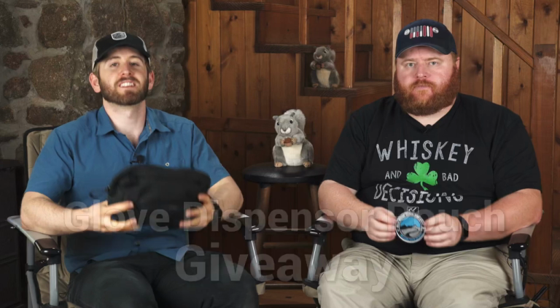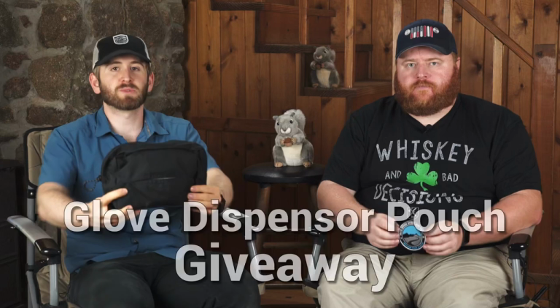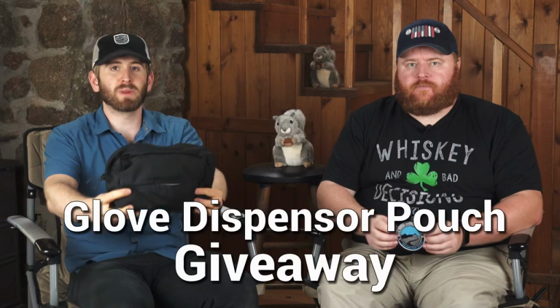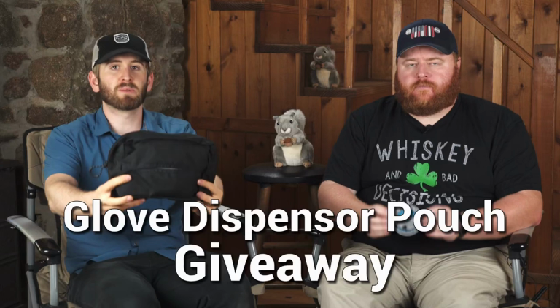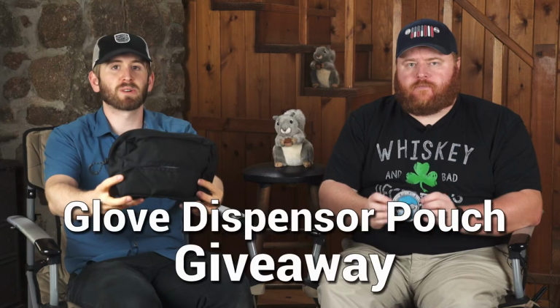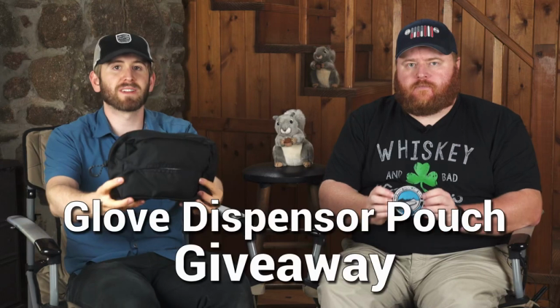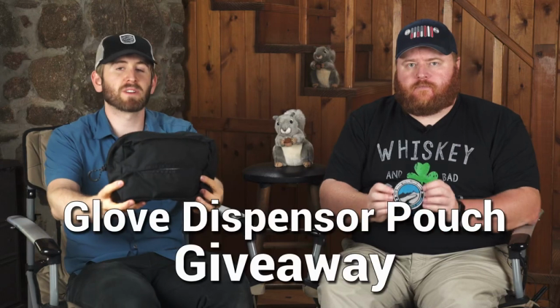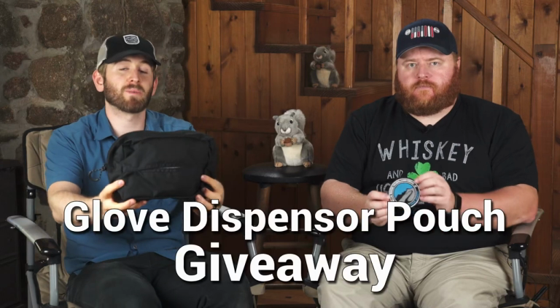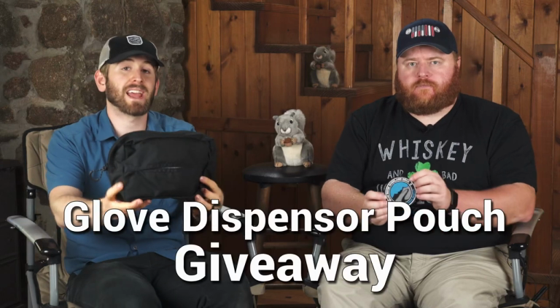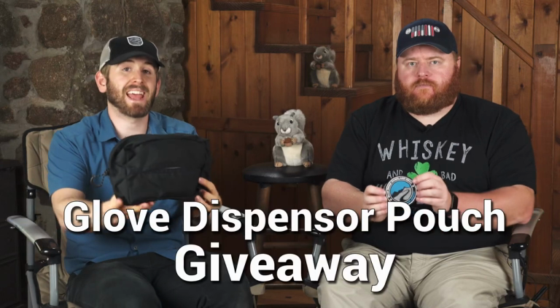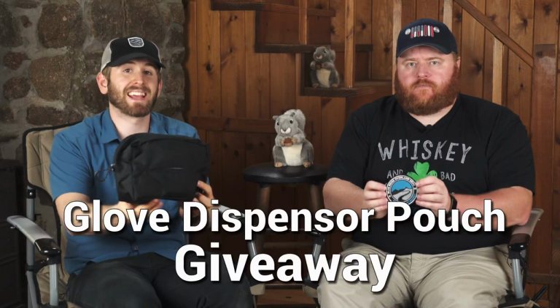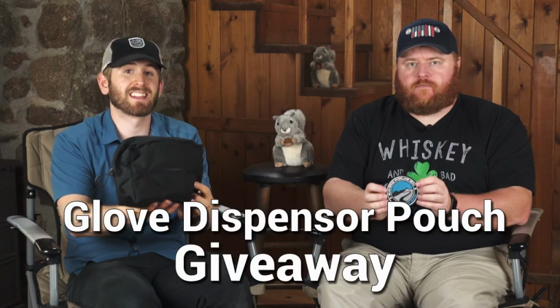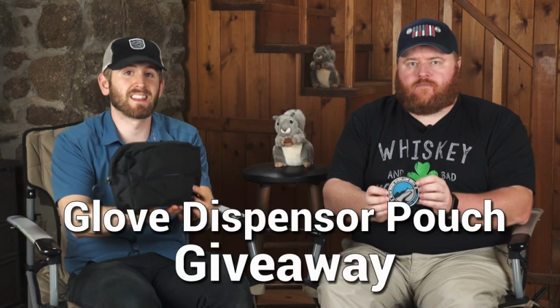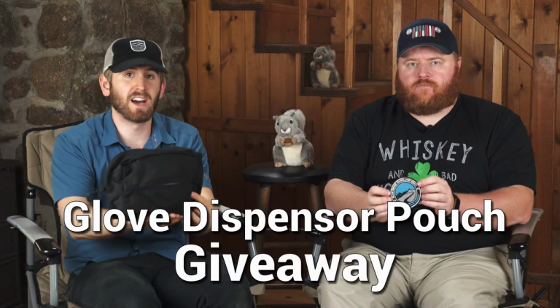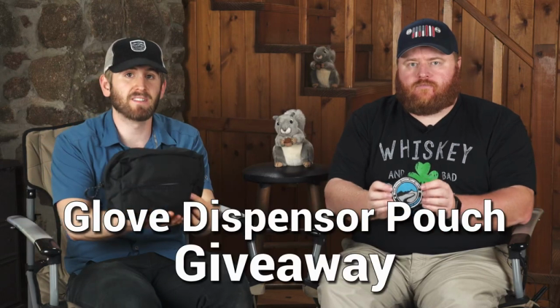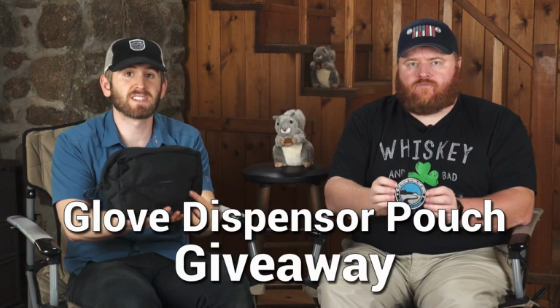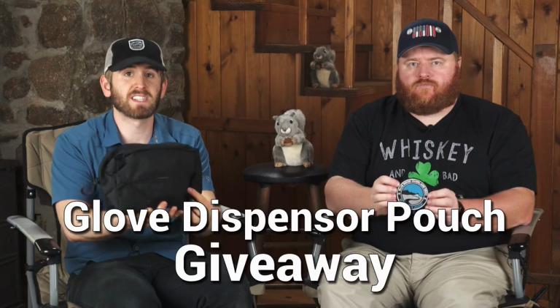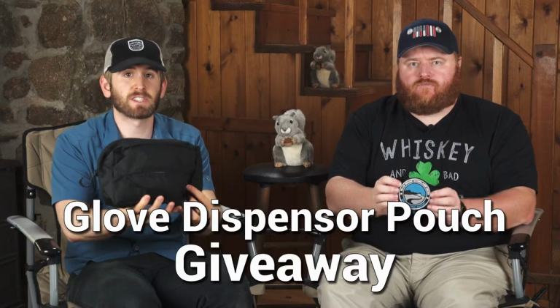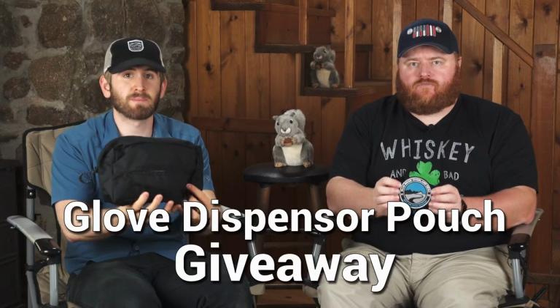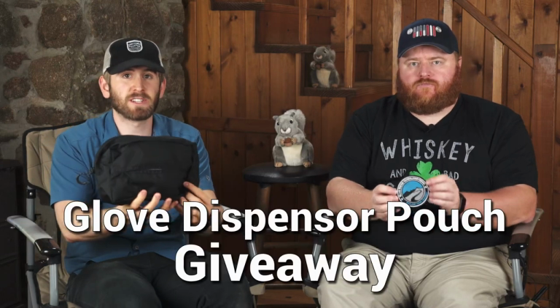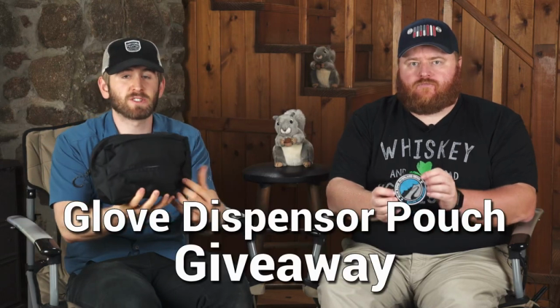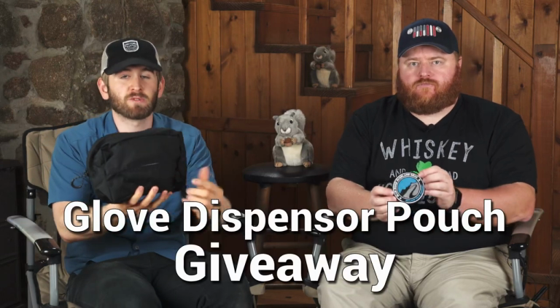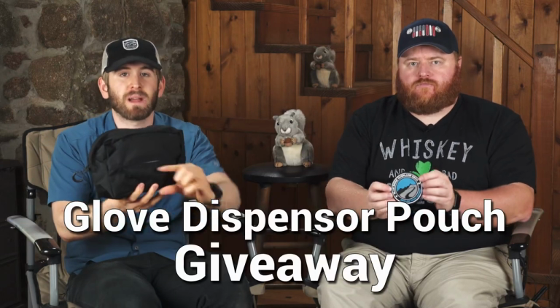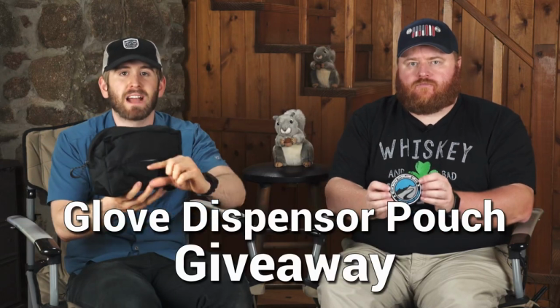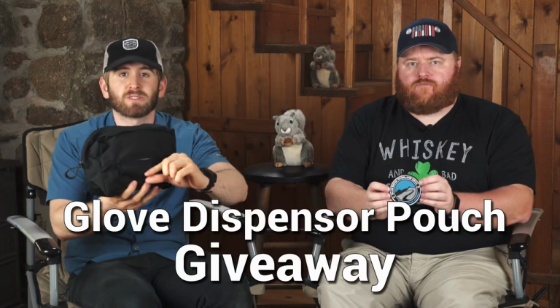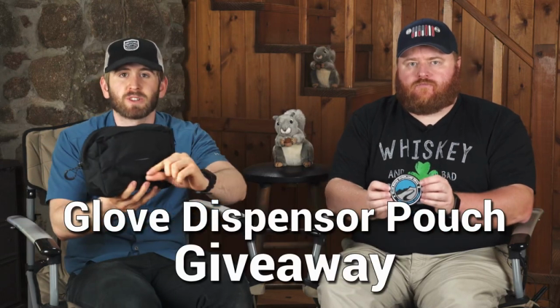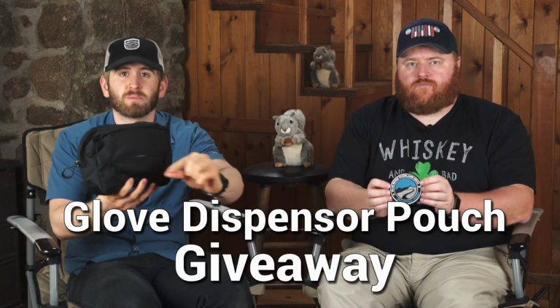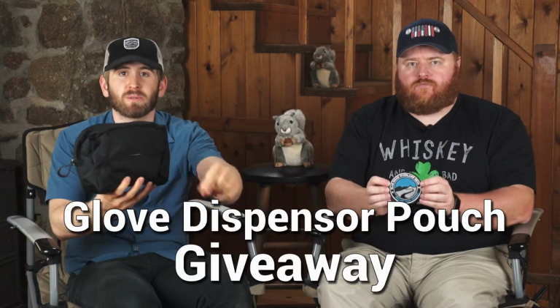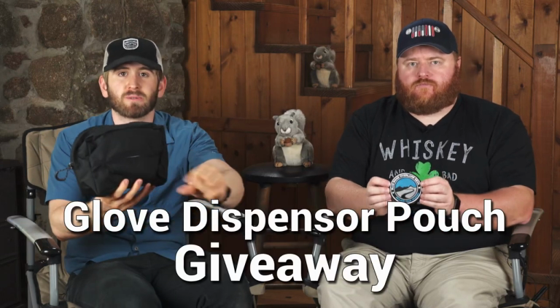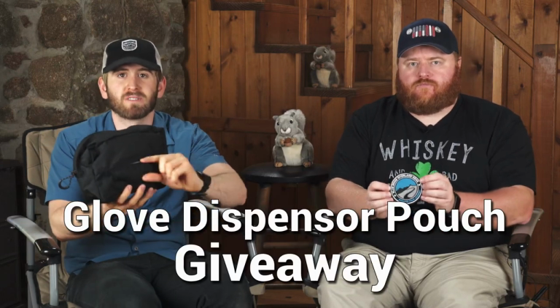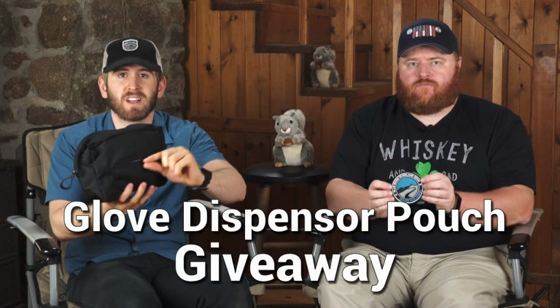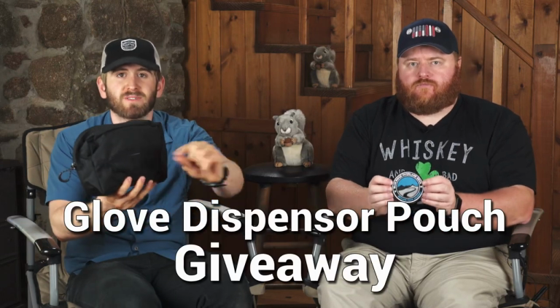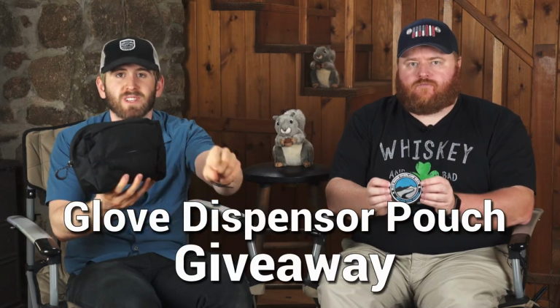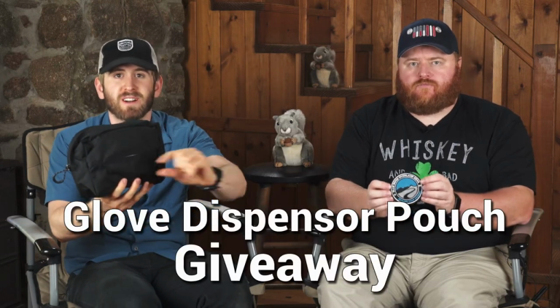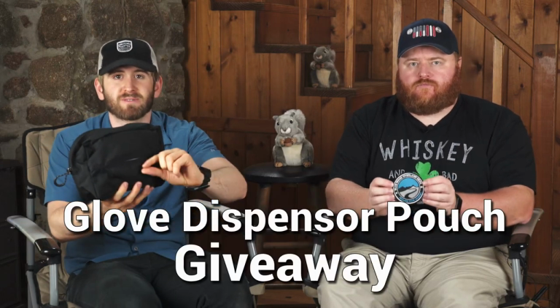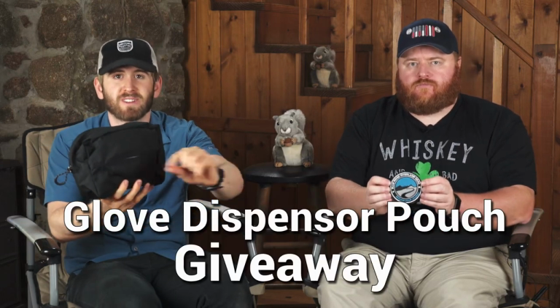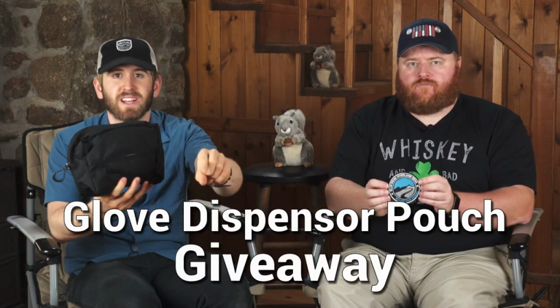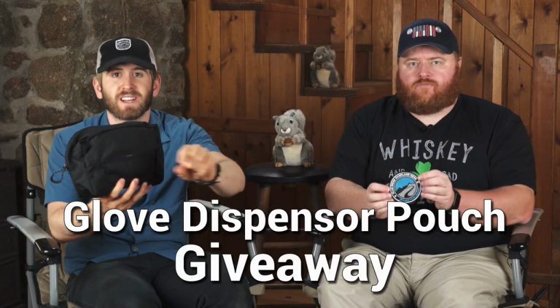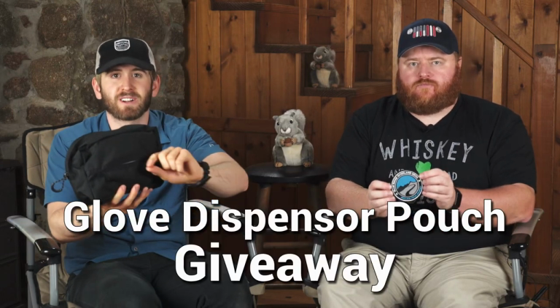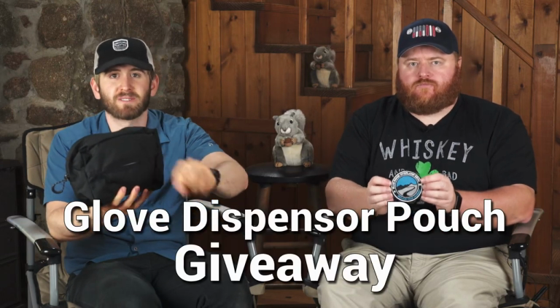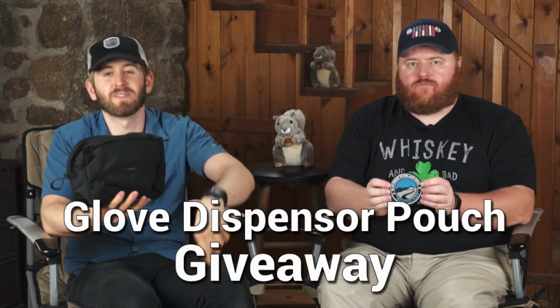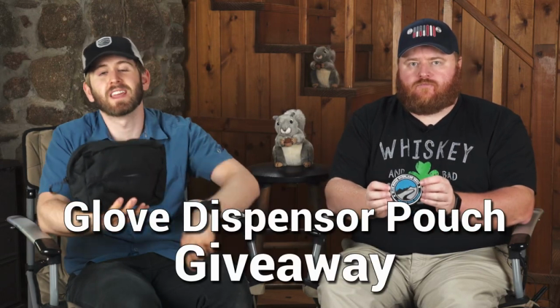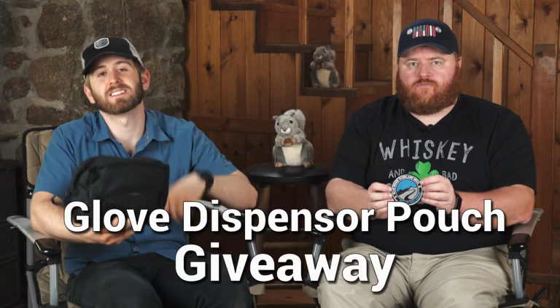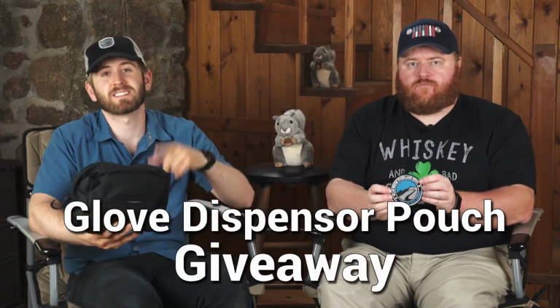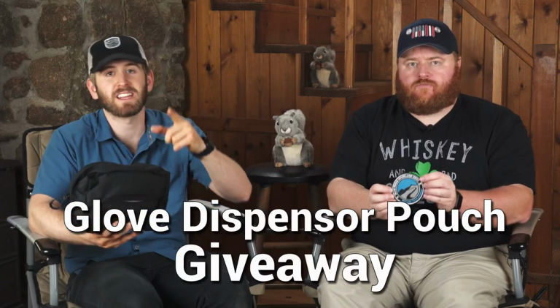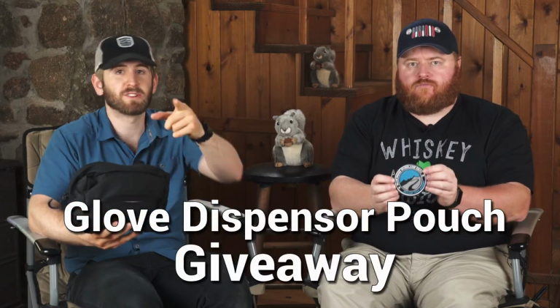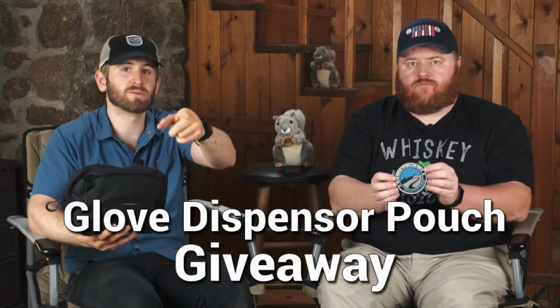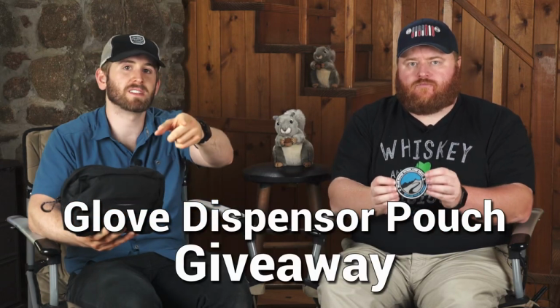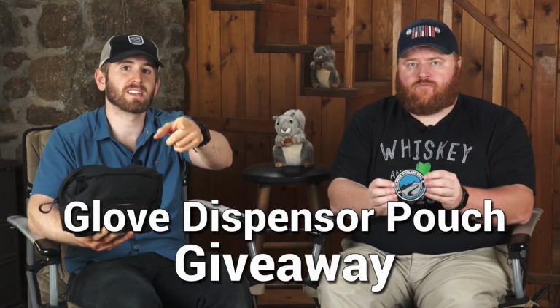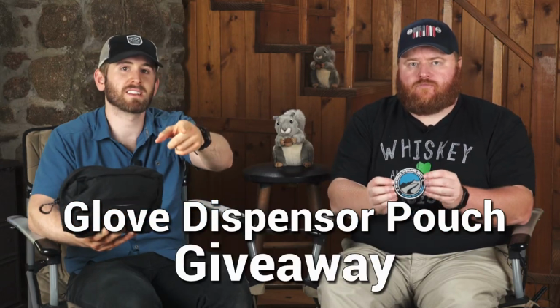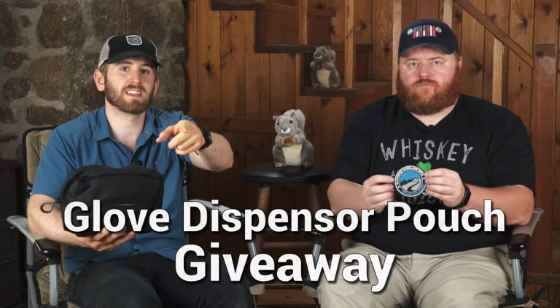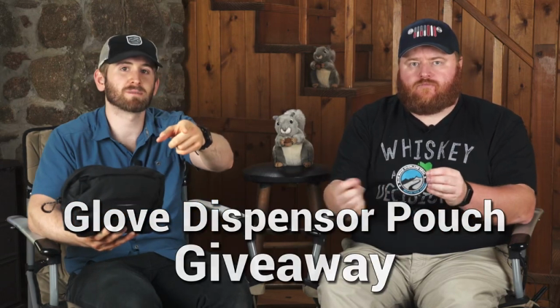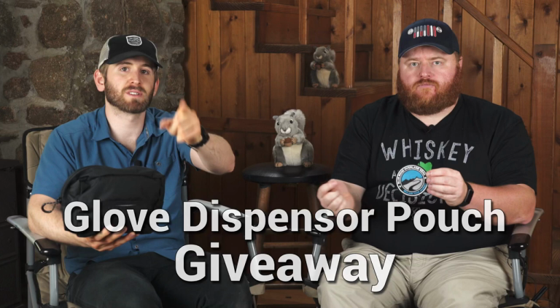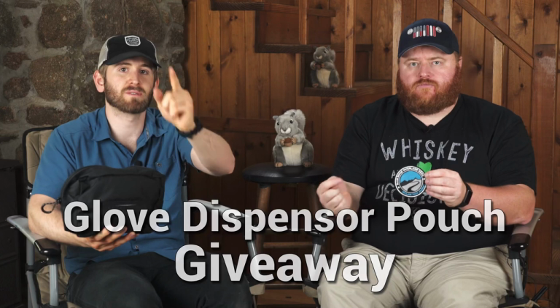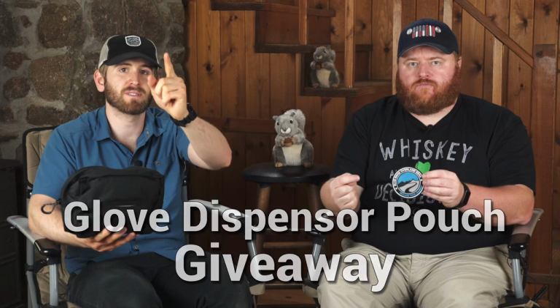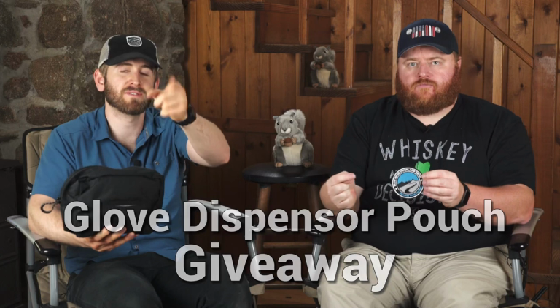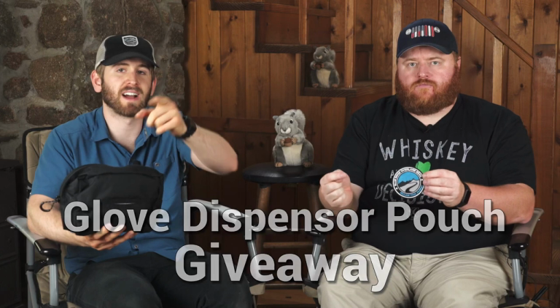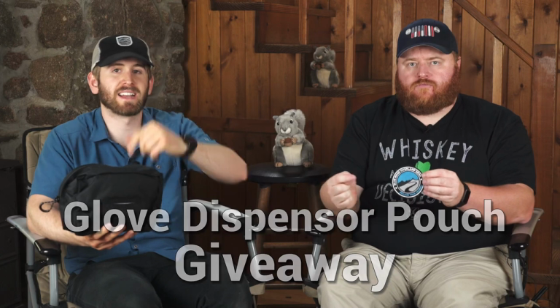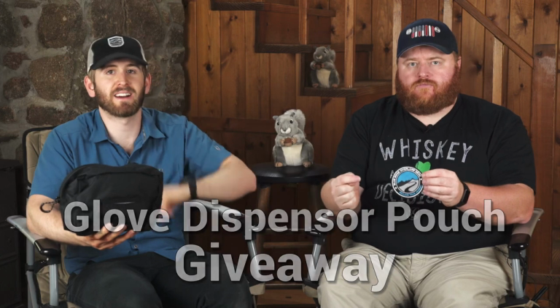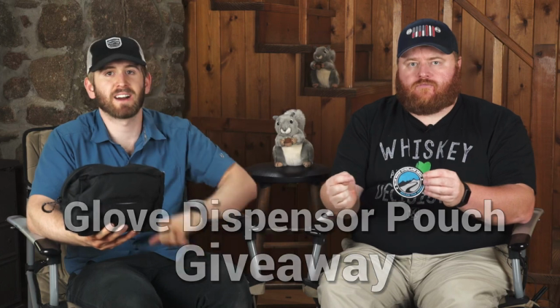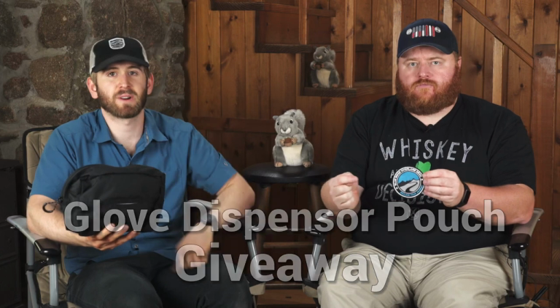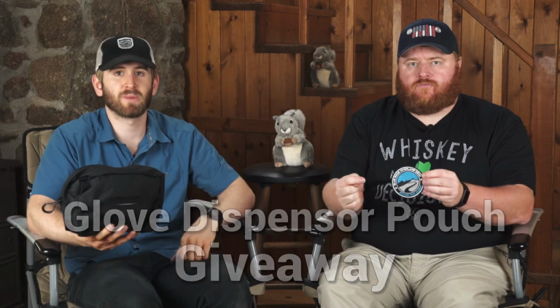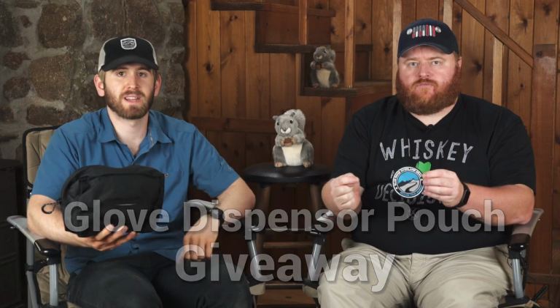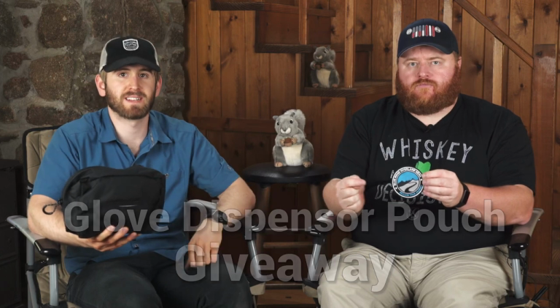This week we're giving away a gloves dispenser pouch. You pull gloves out right here. Stay tuned to the end of the episode to find out how to win.